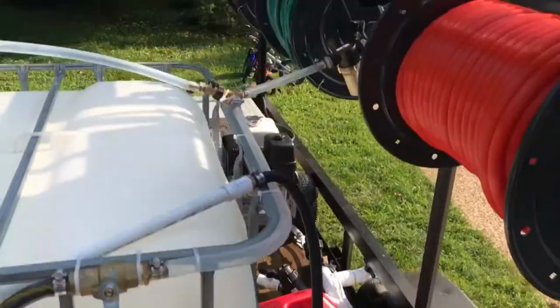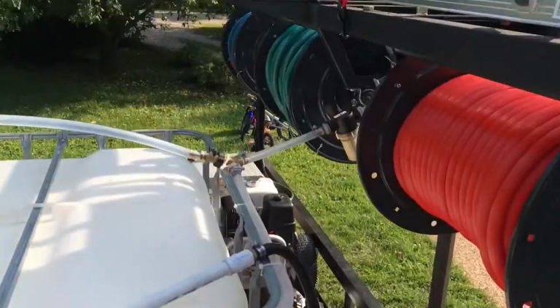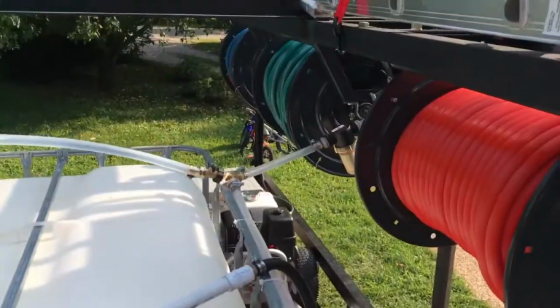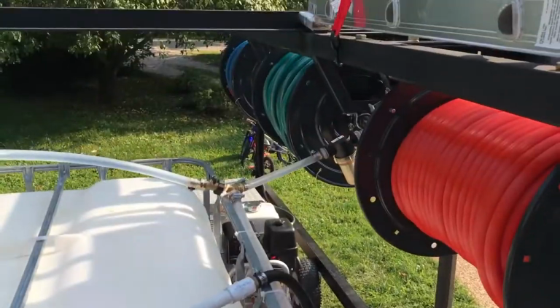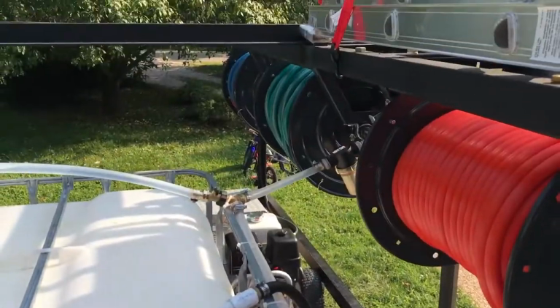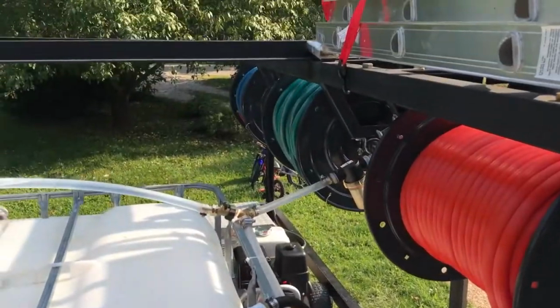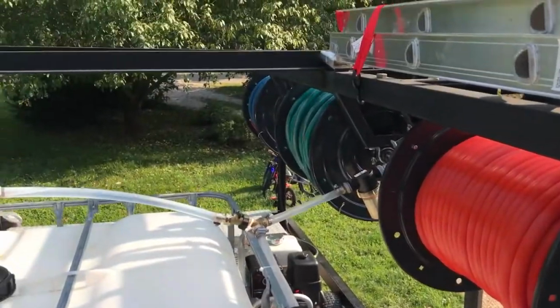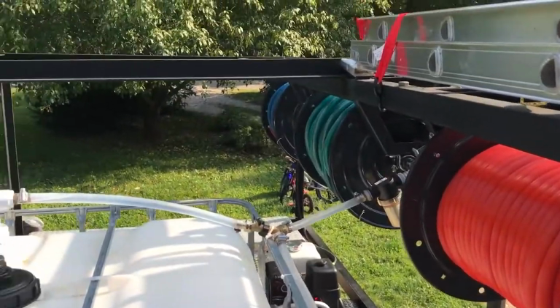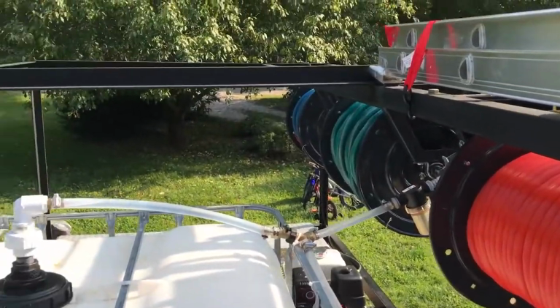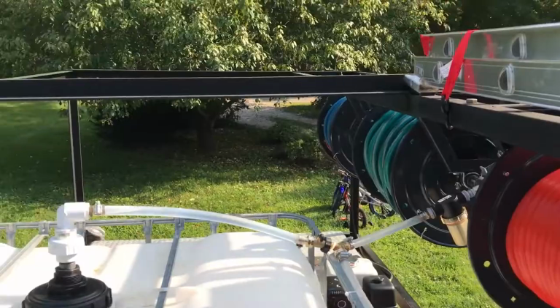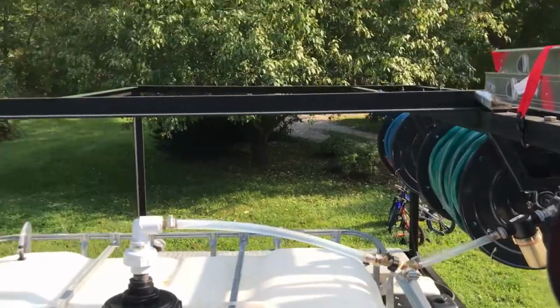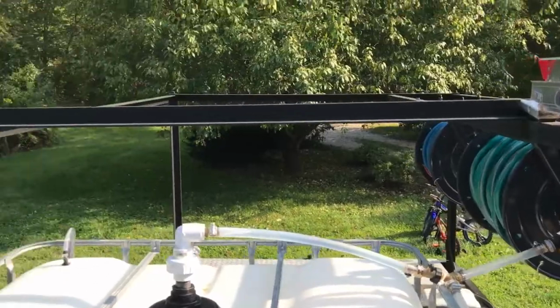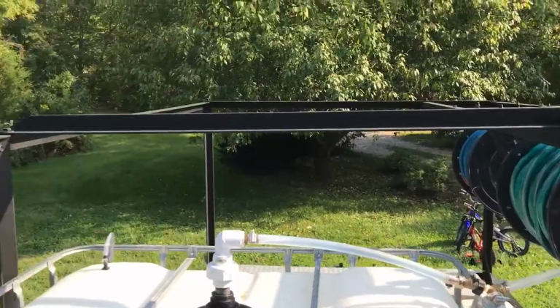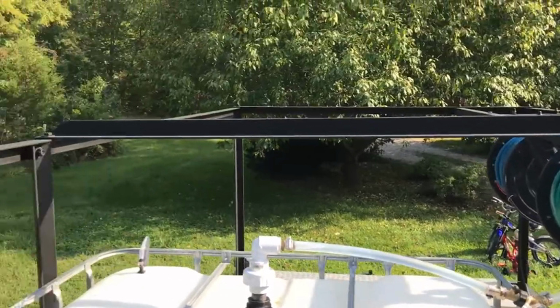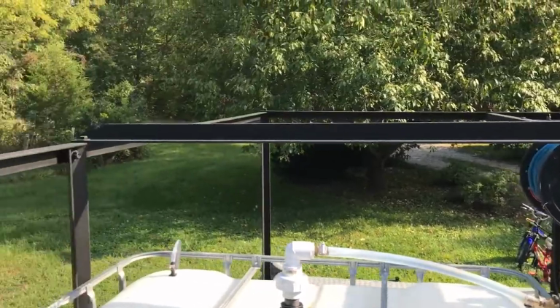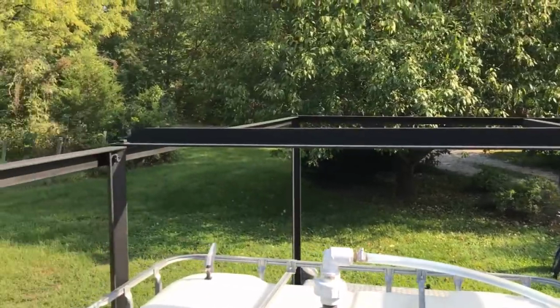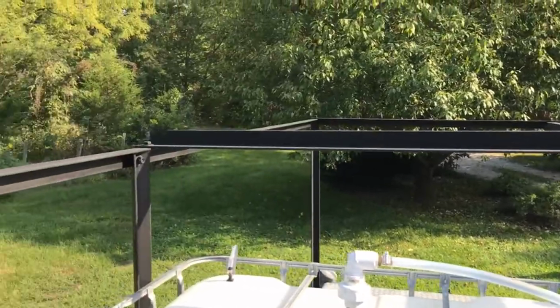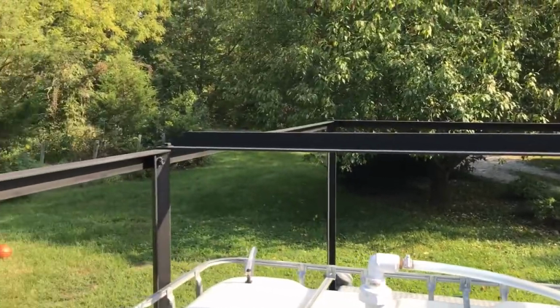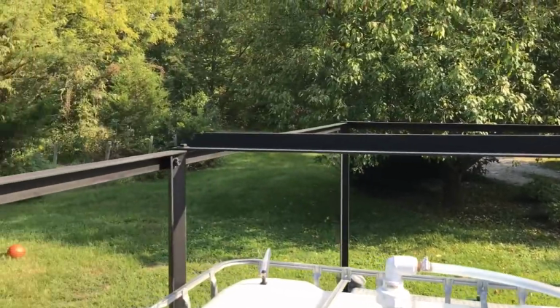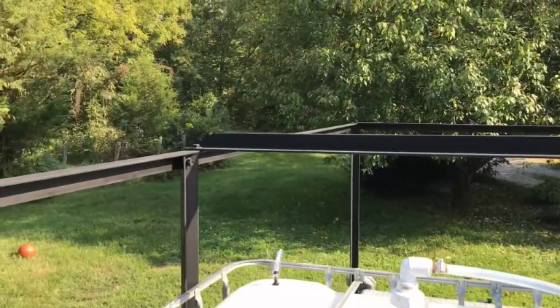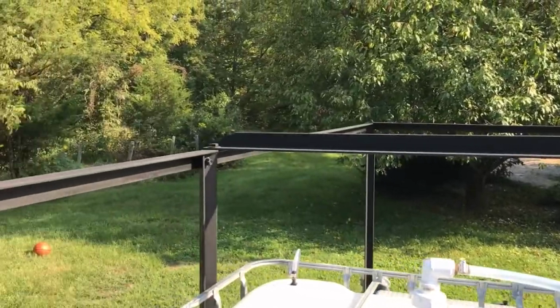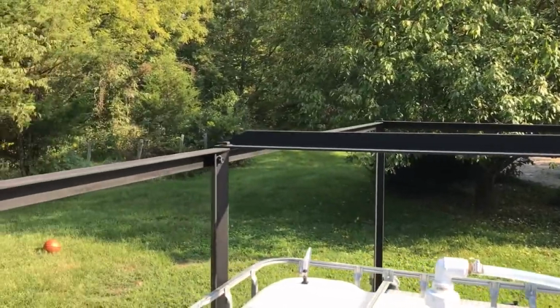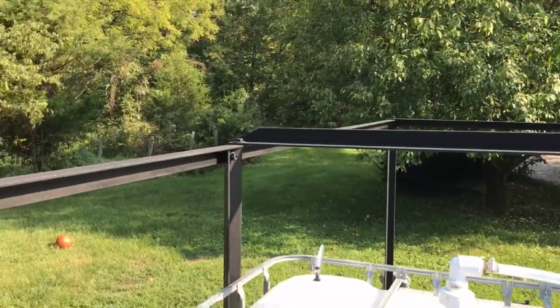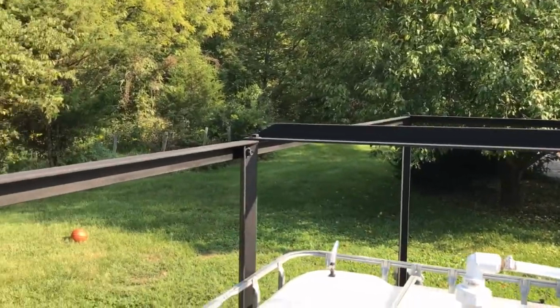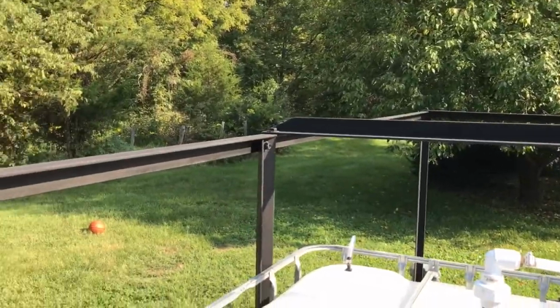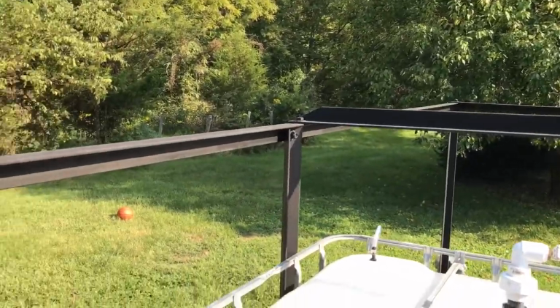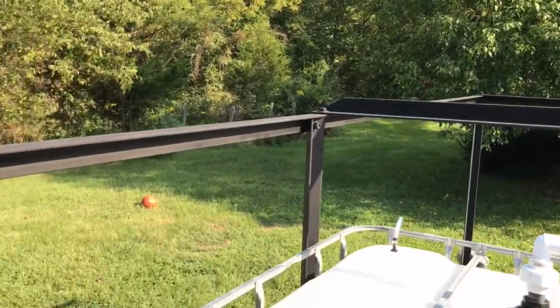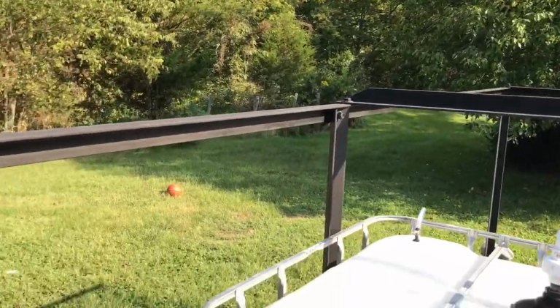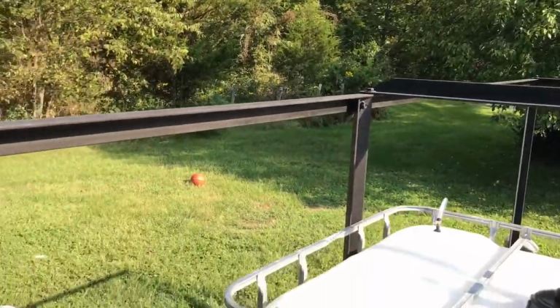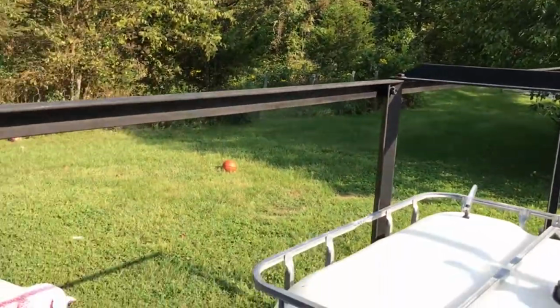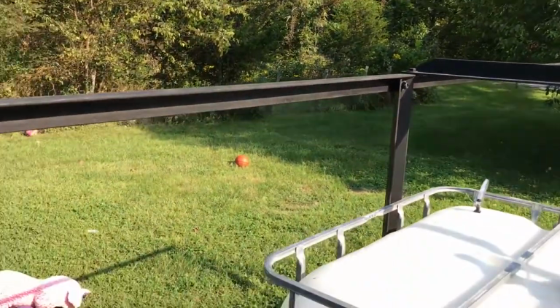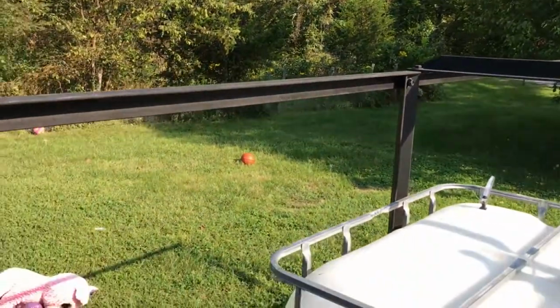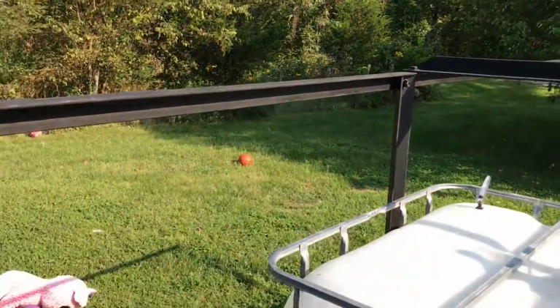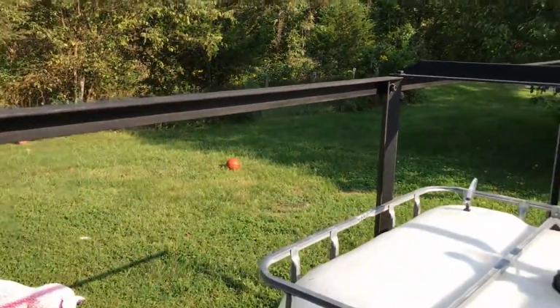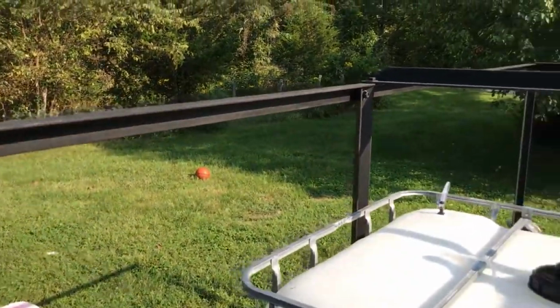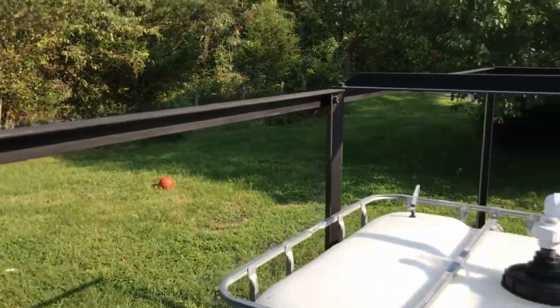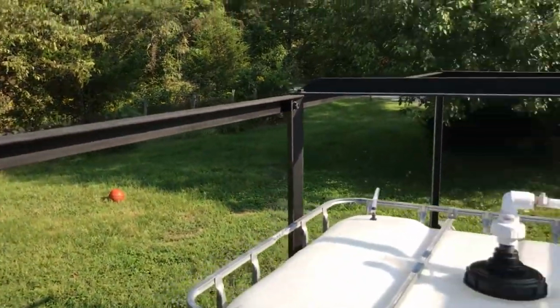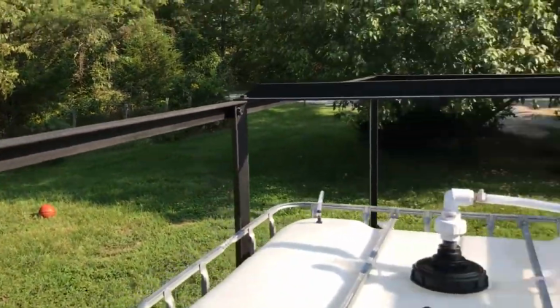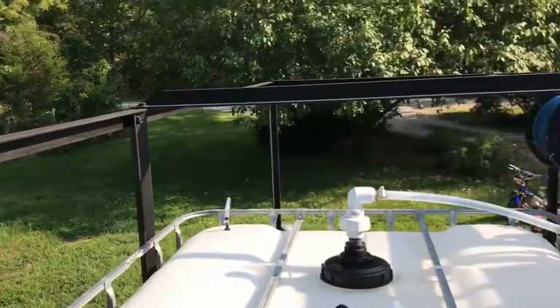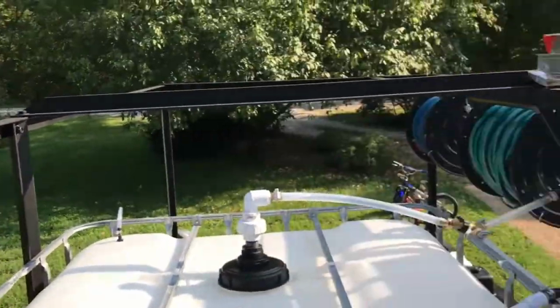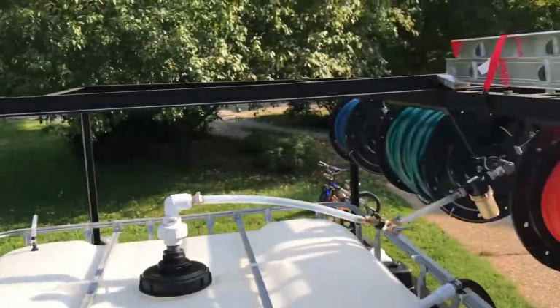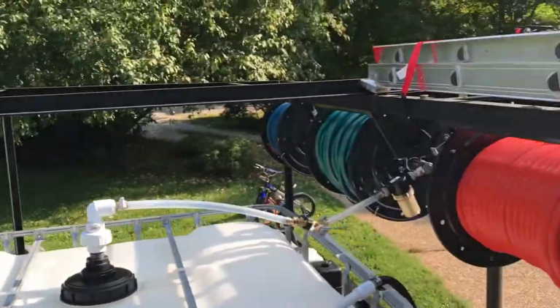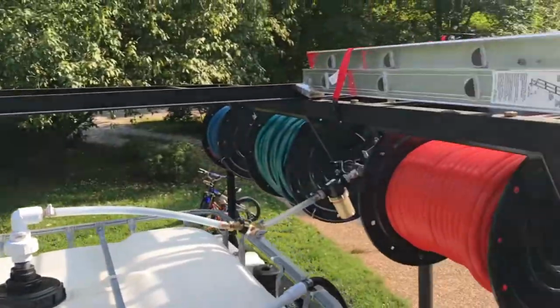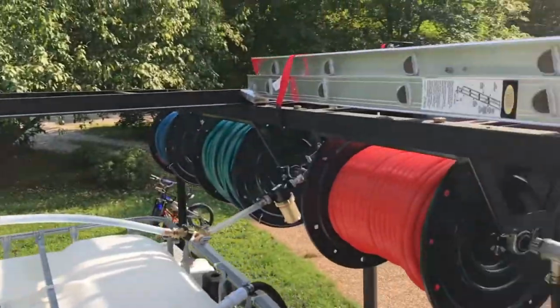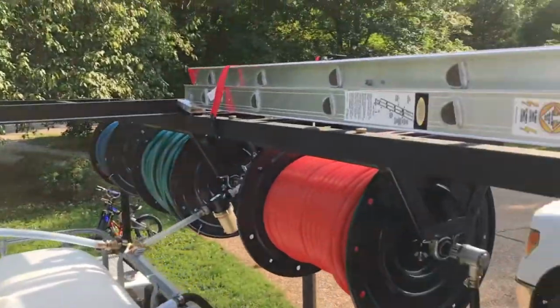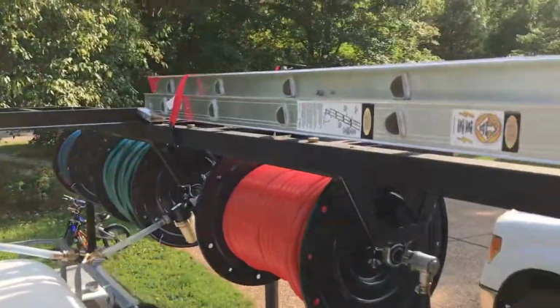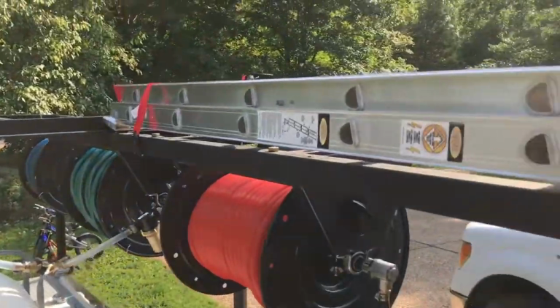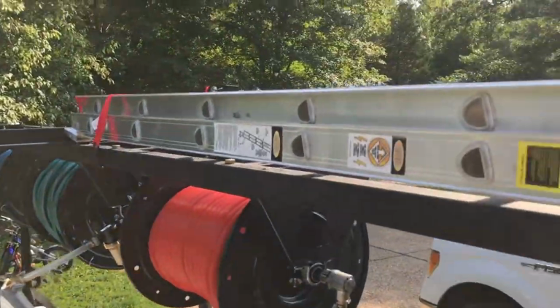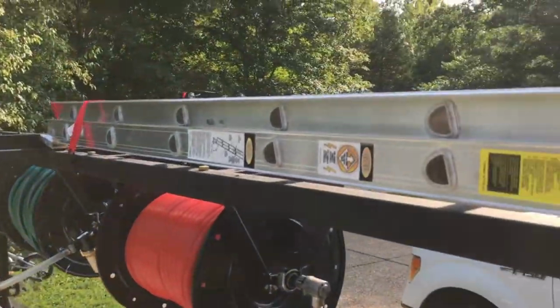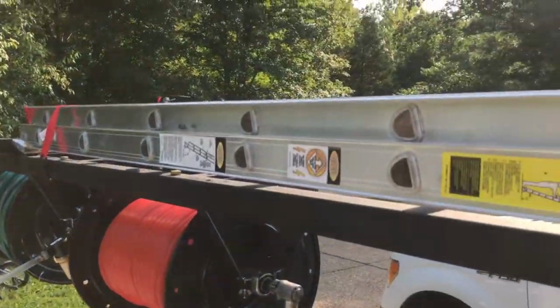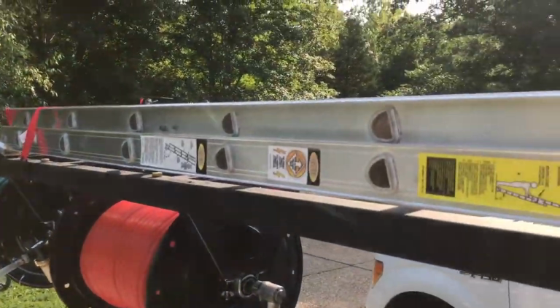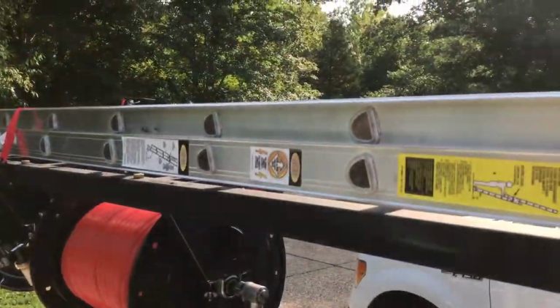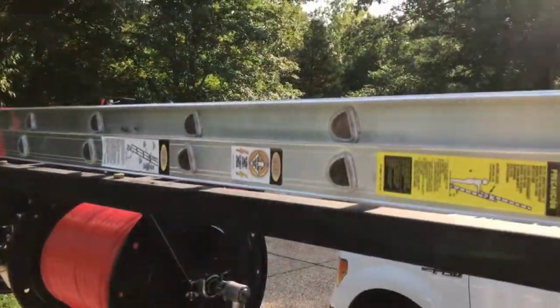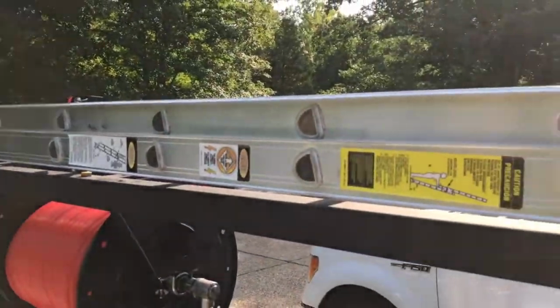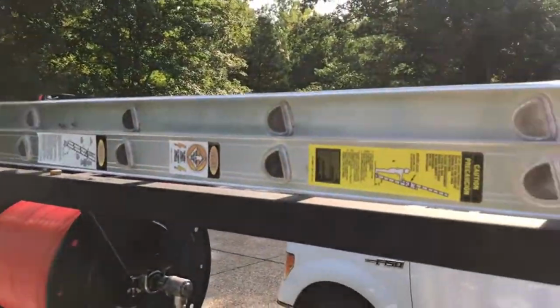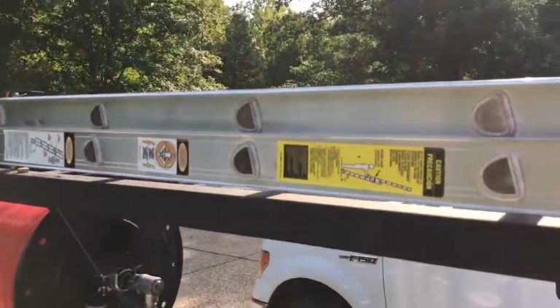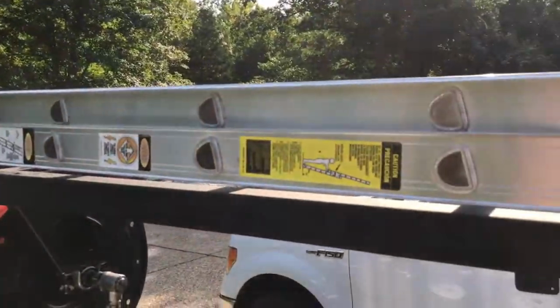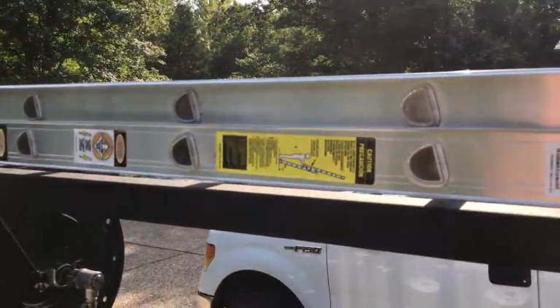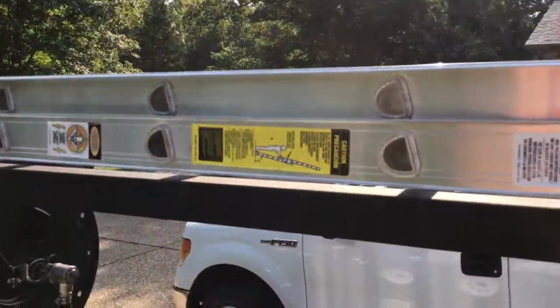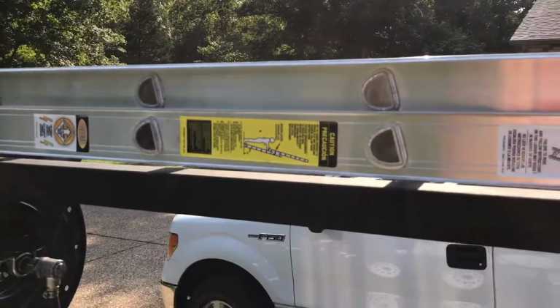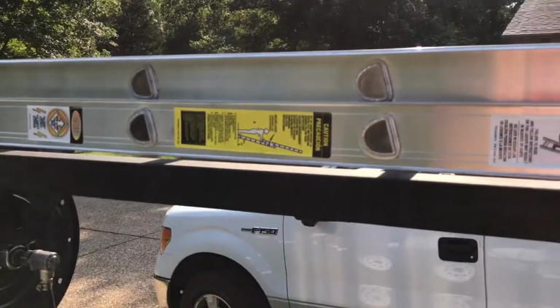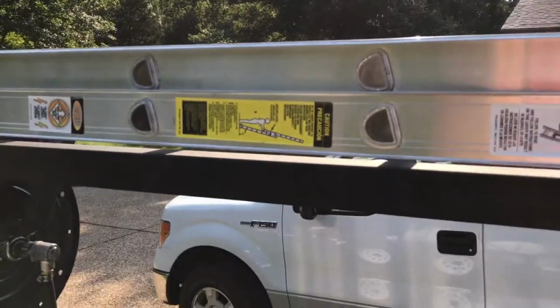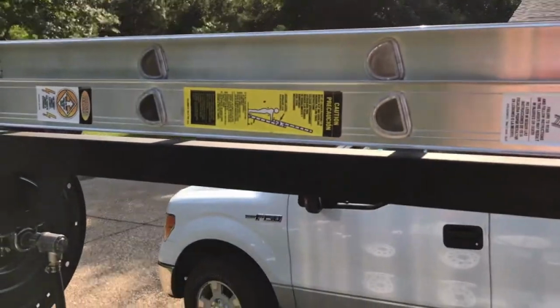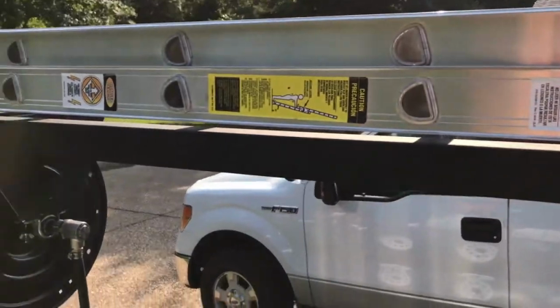Here's another shot of the back end of the trailer and my little bitty ladder.